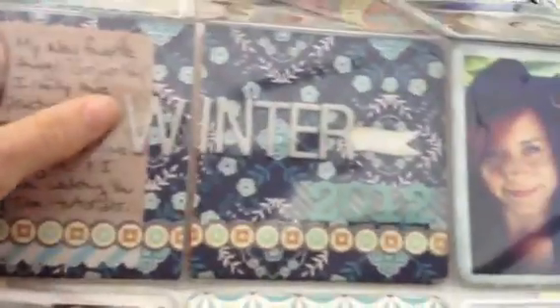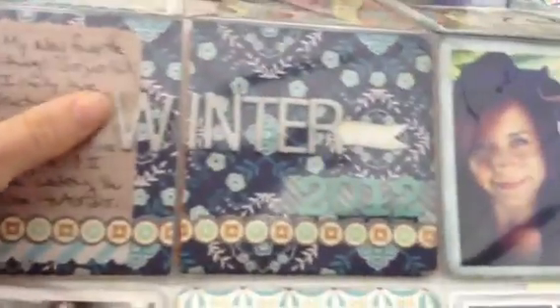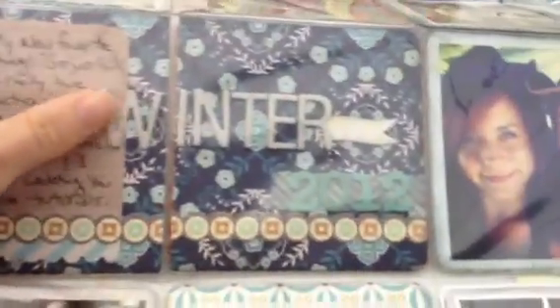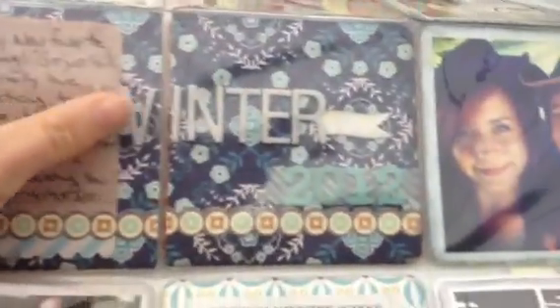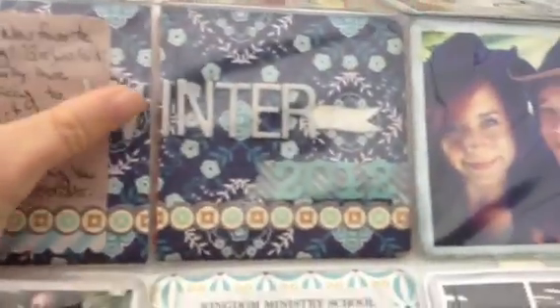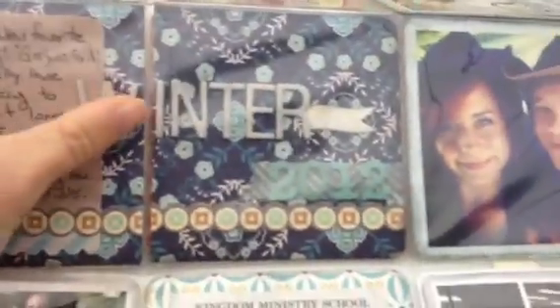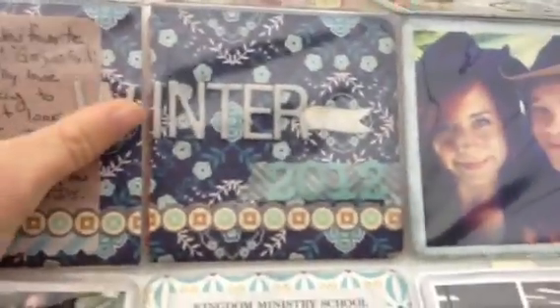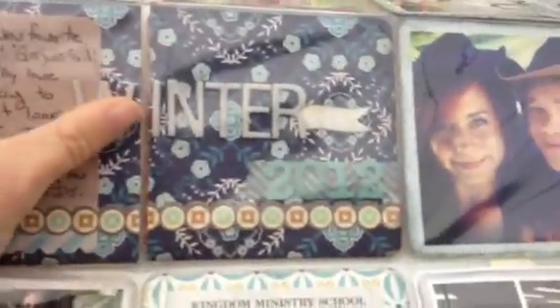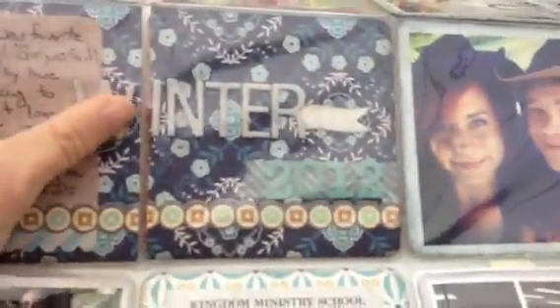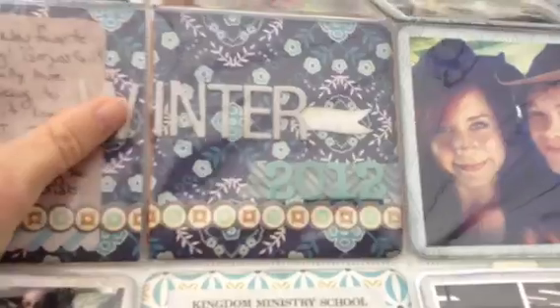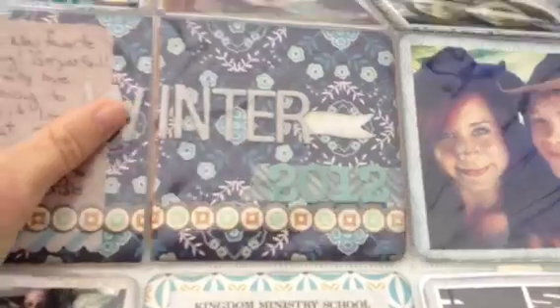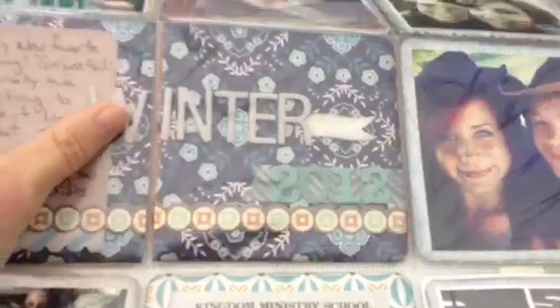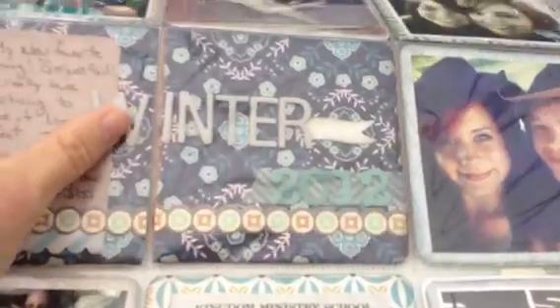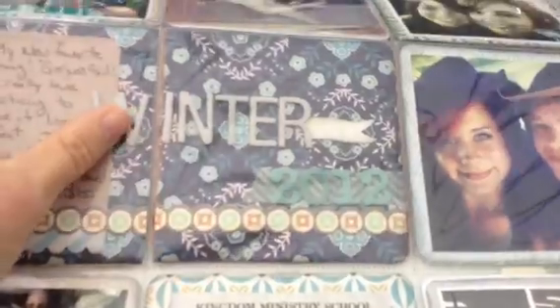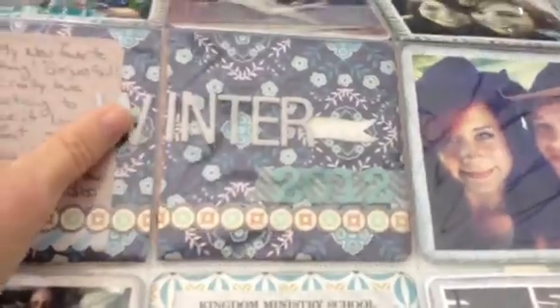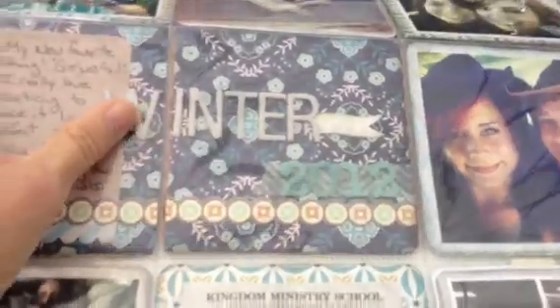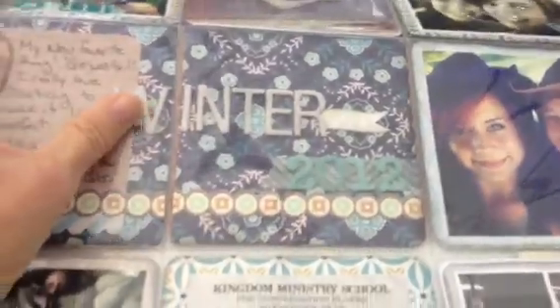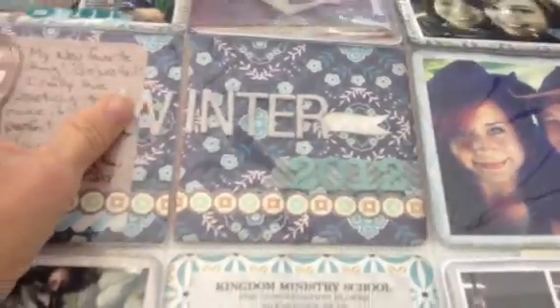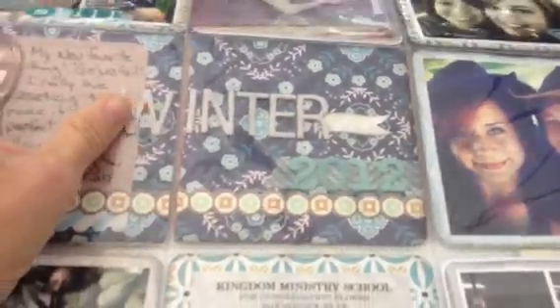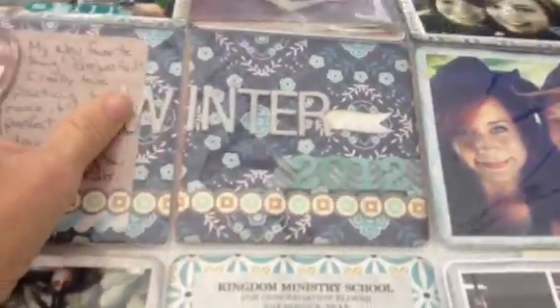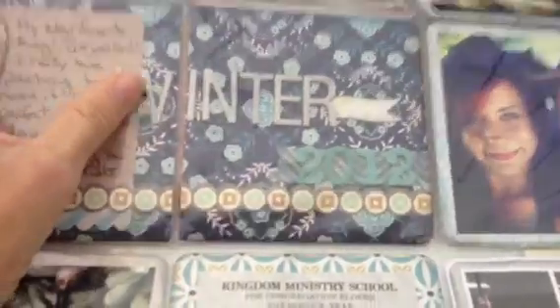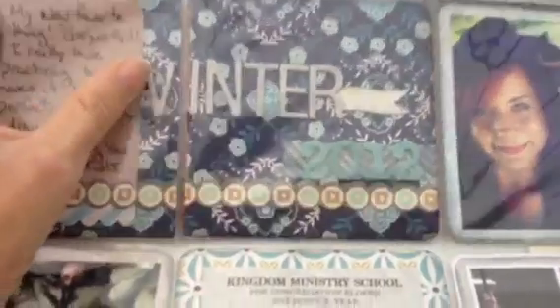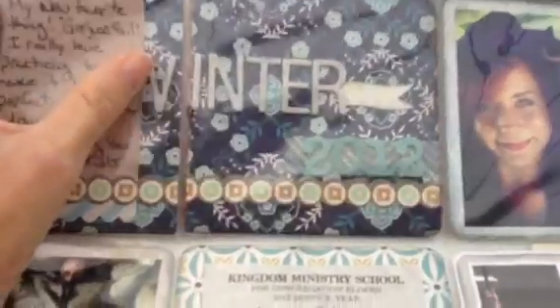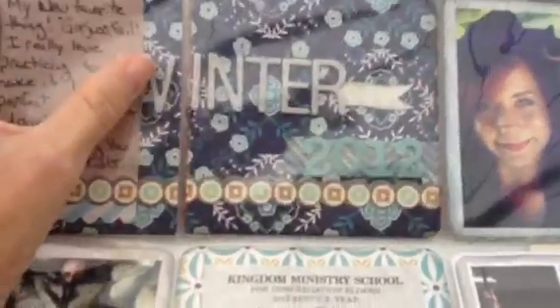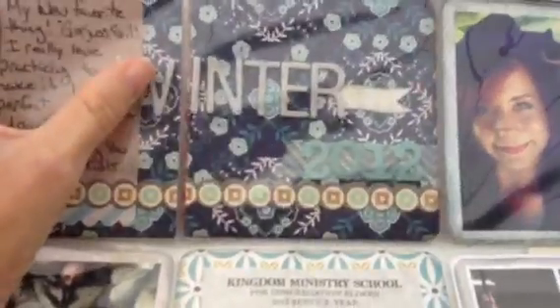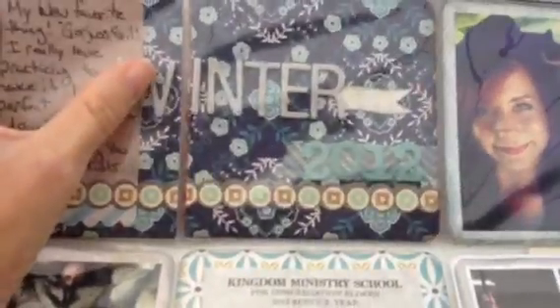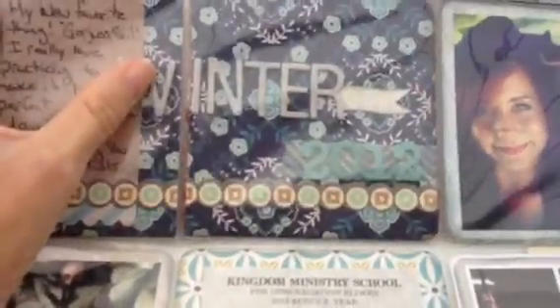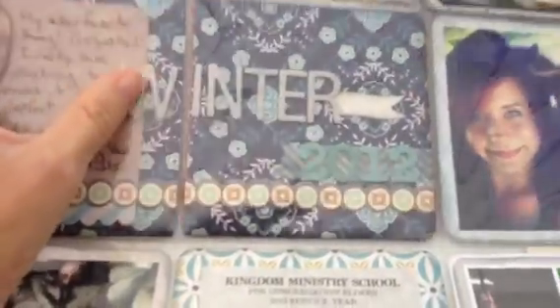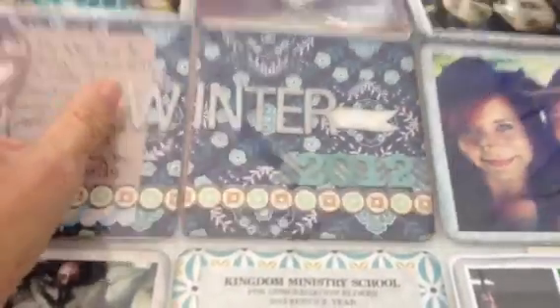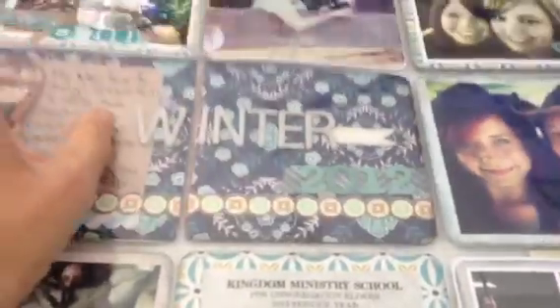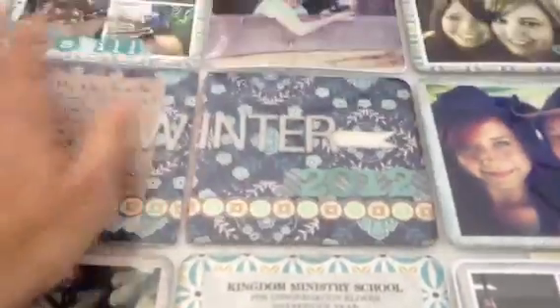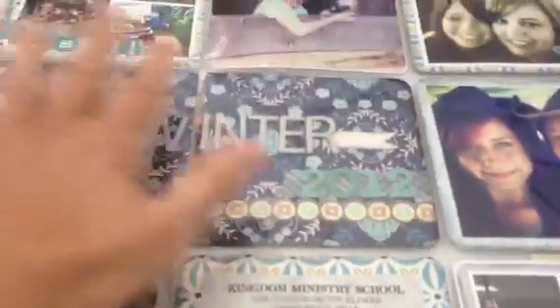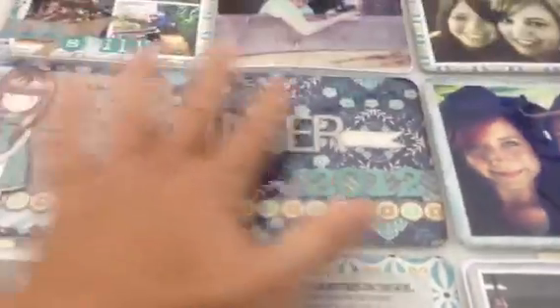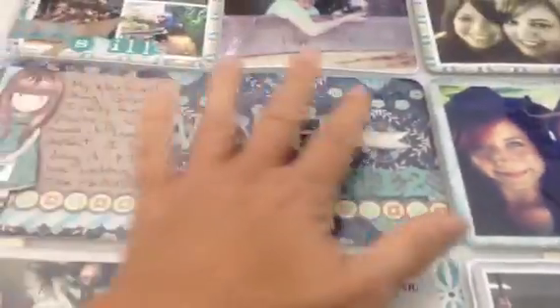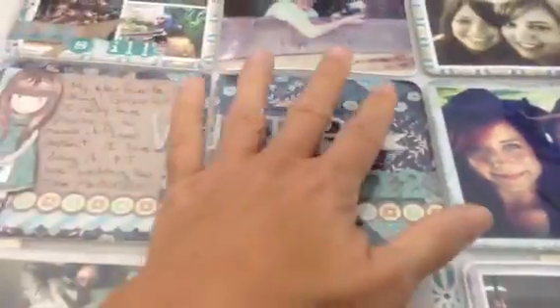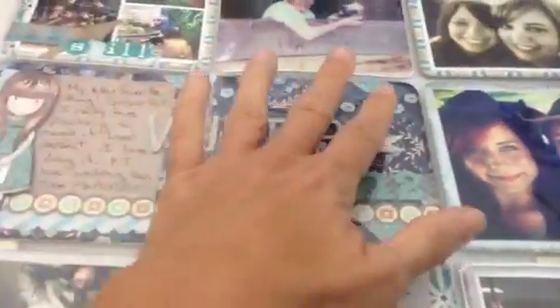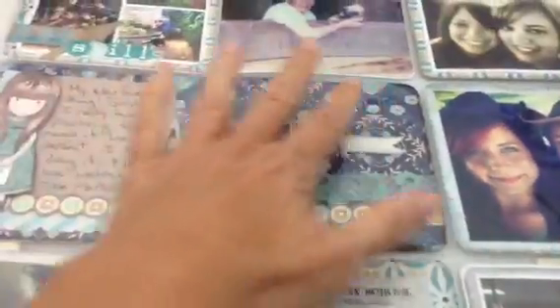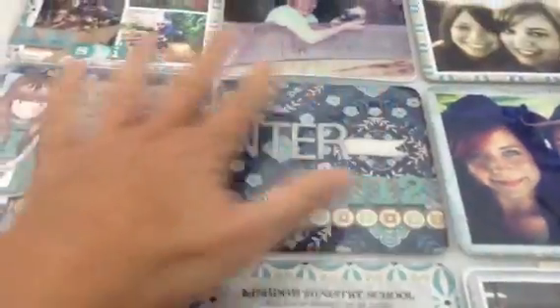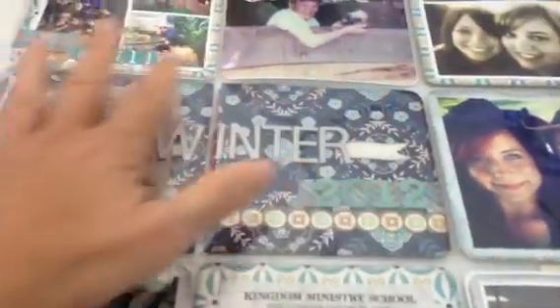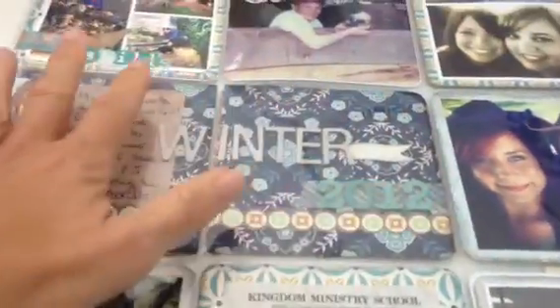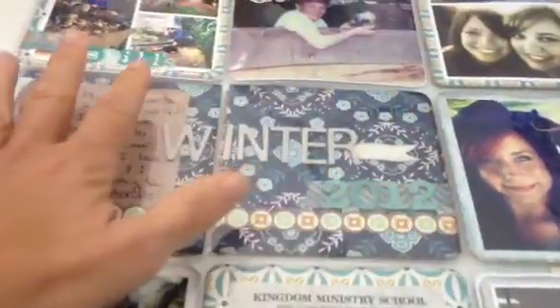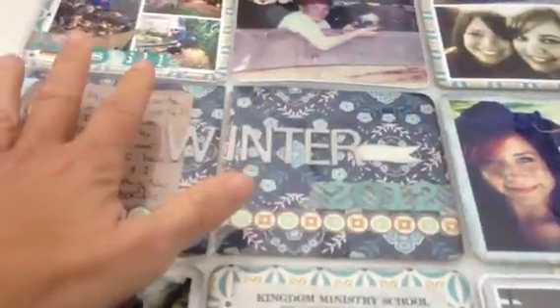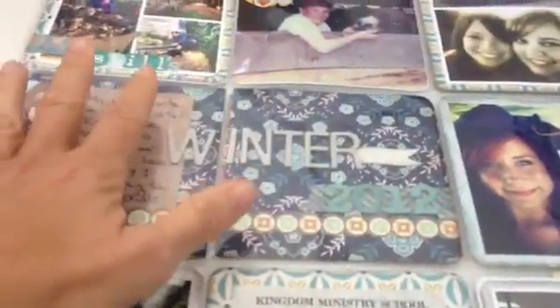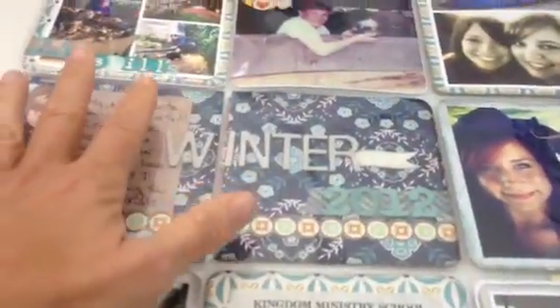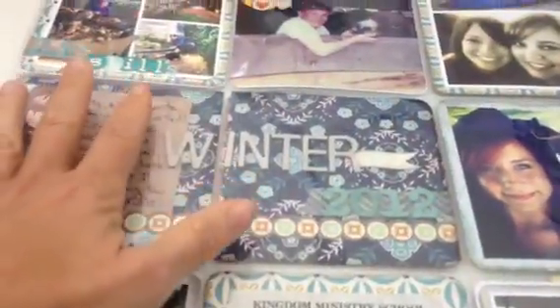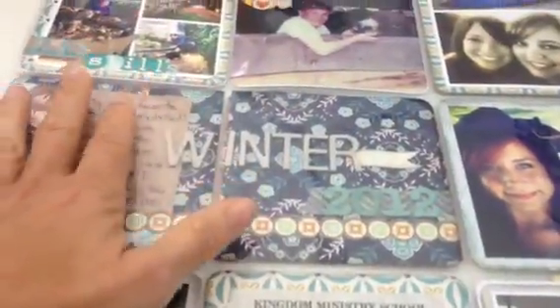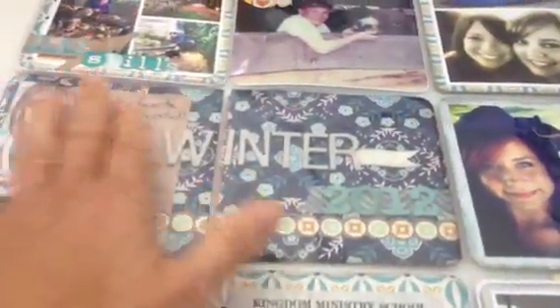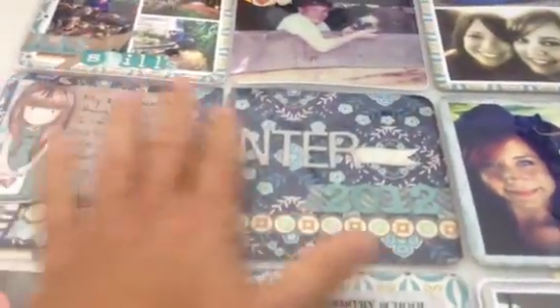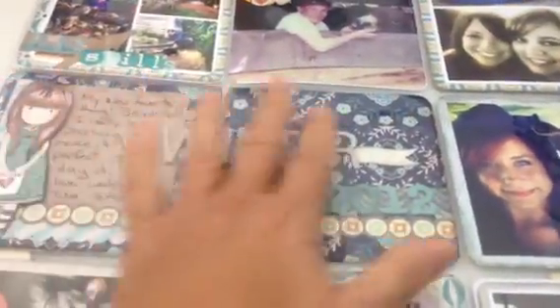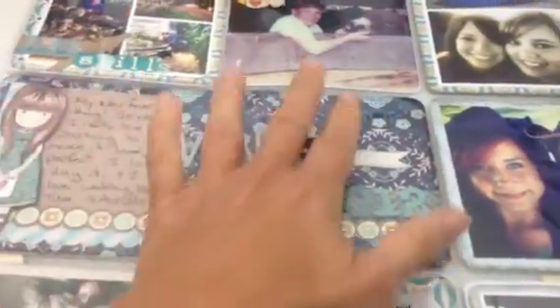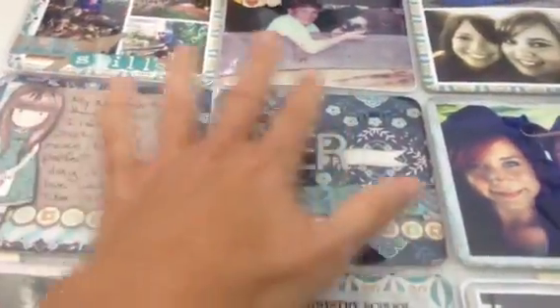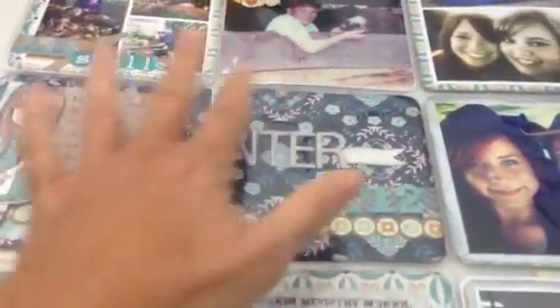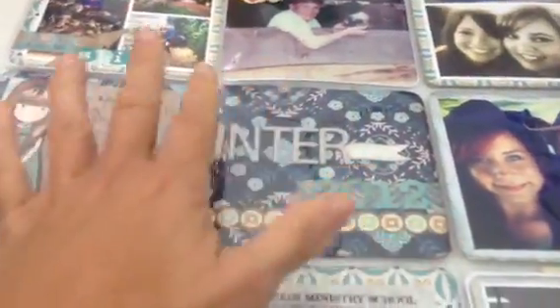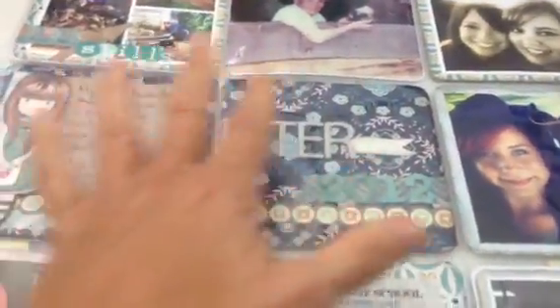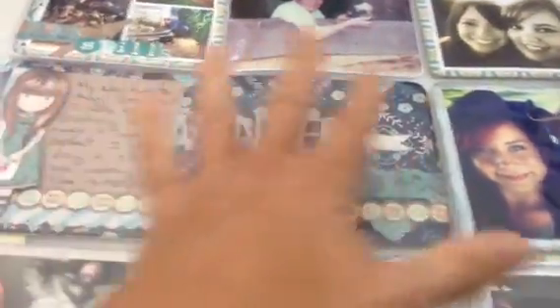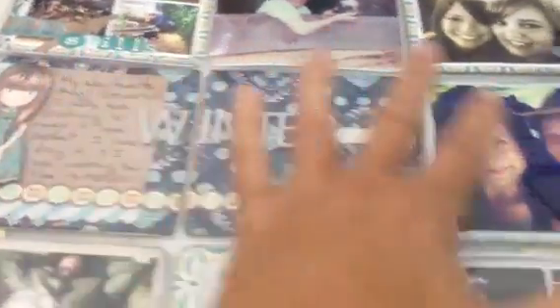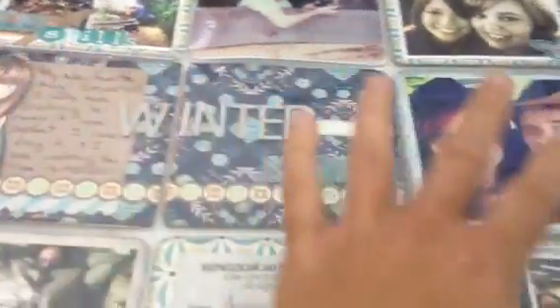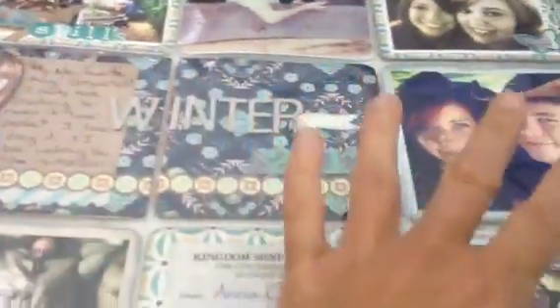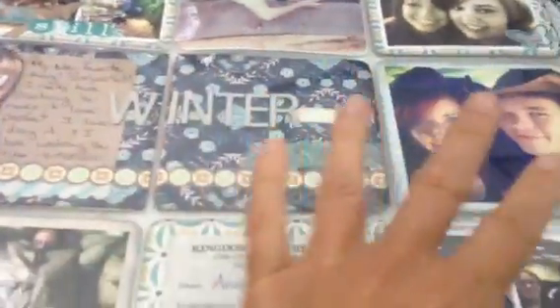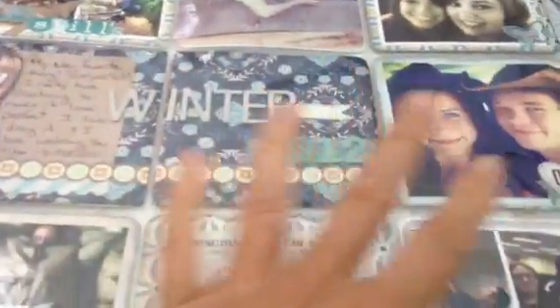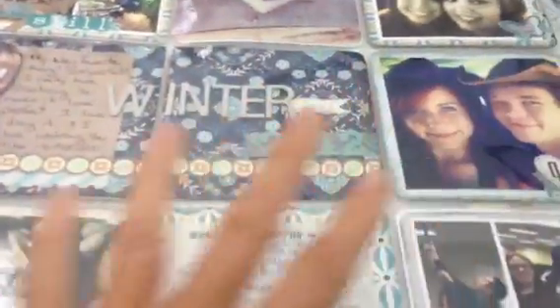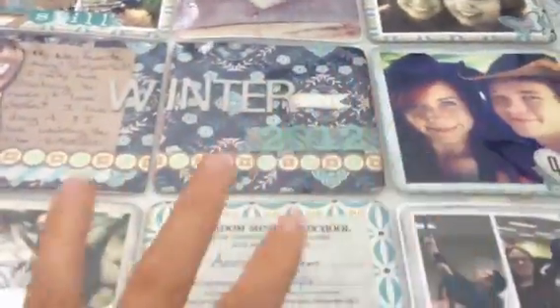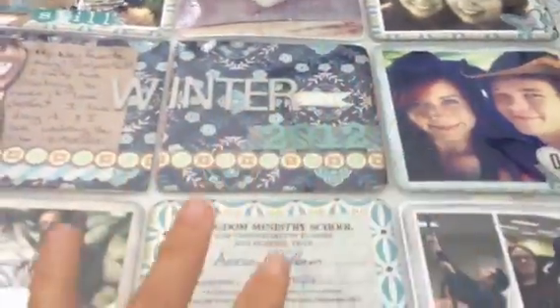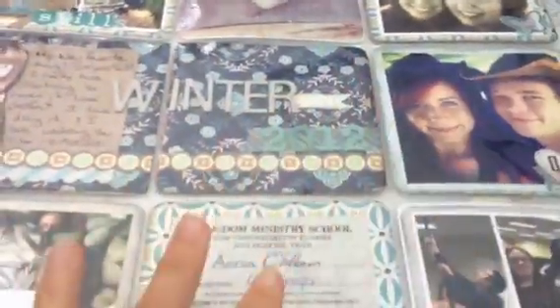So this is a double pocket. It just says Winter 2012 because I do it by season, so this is the start of winter.